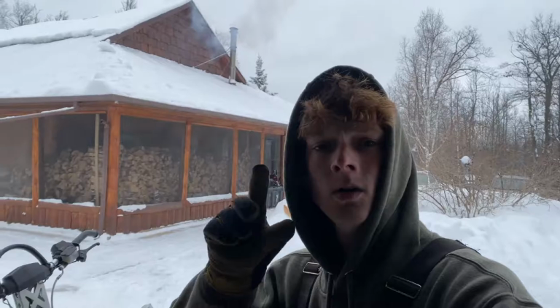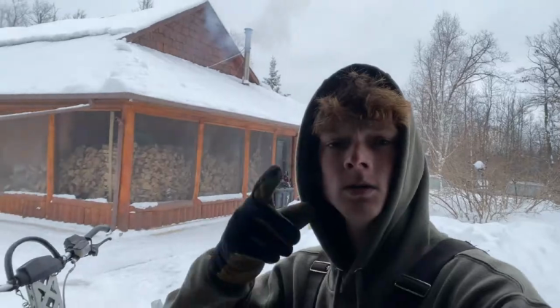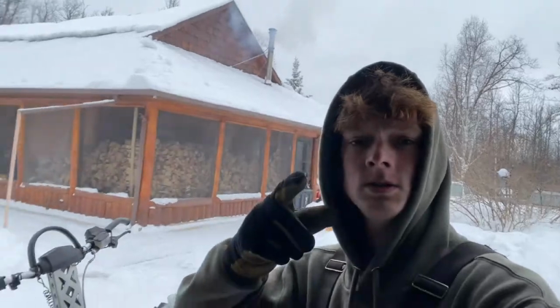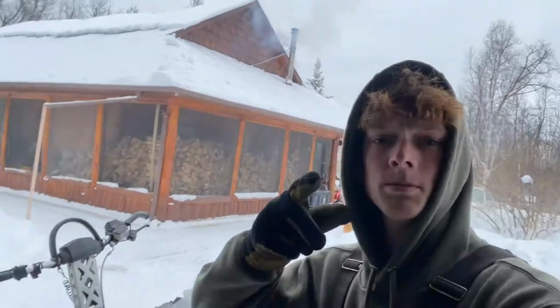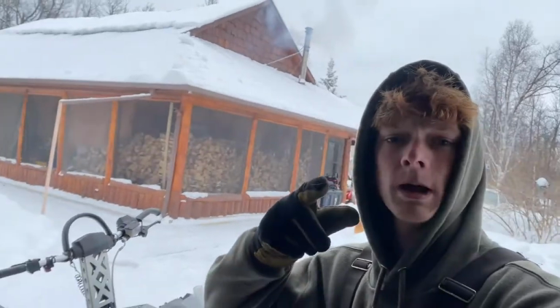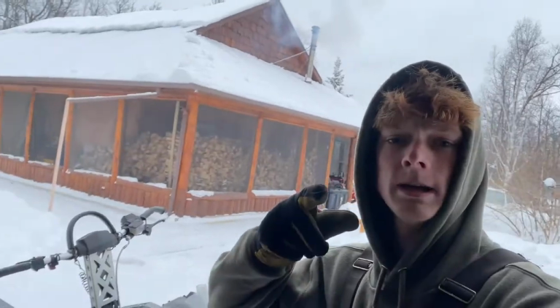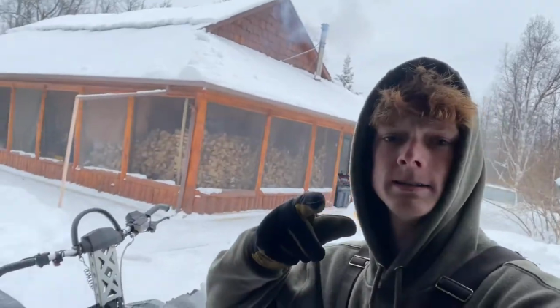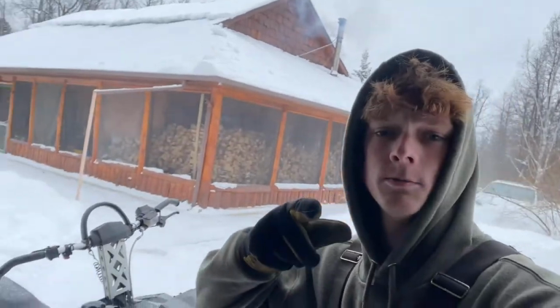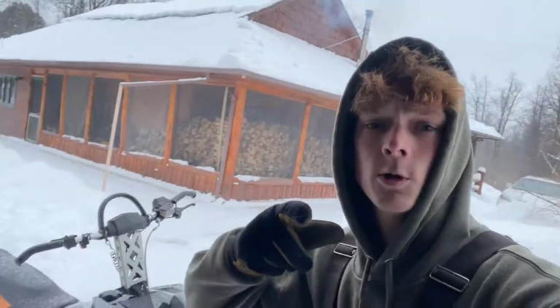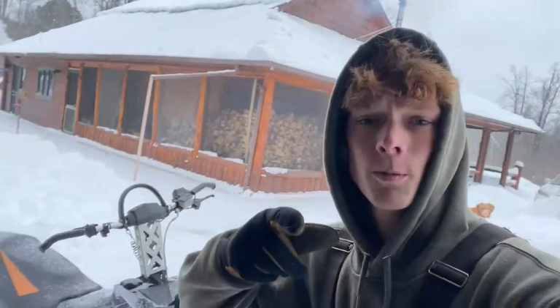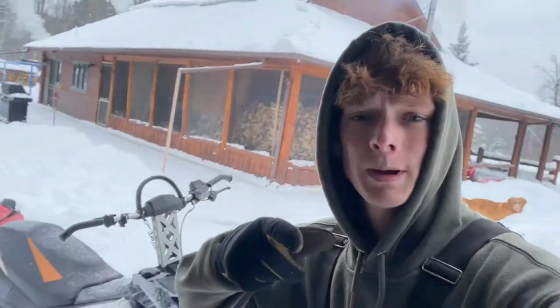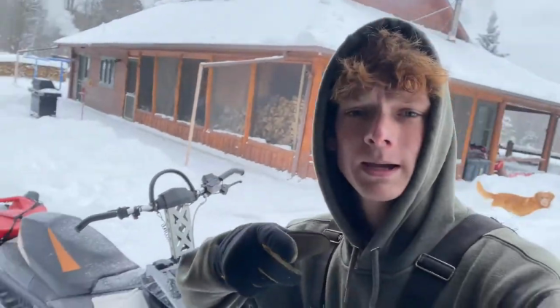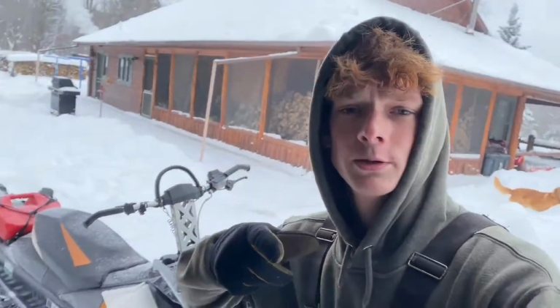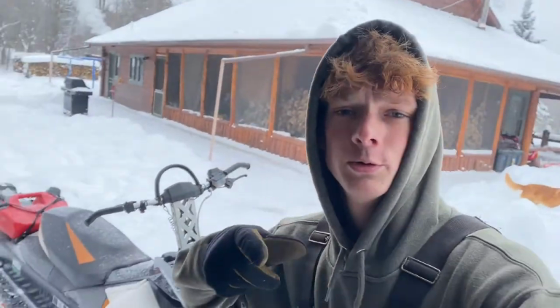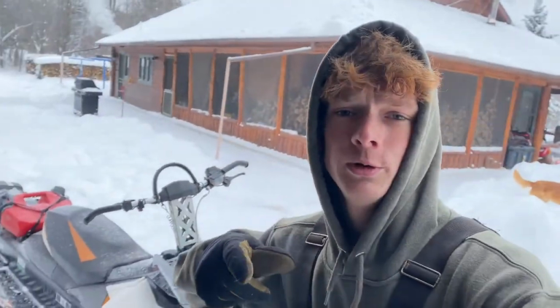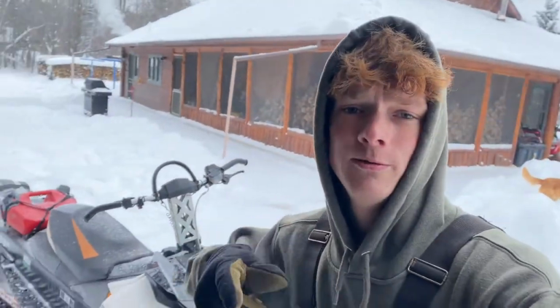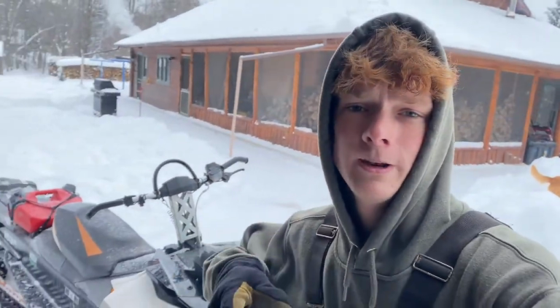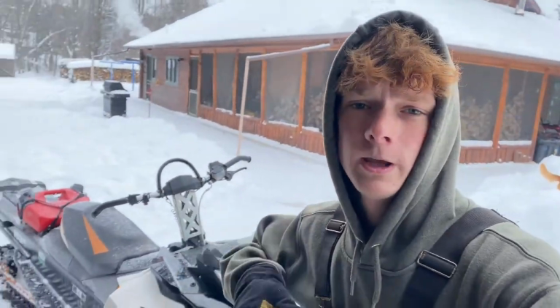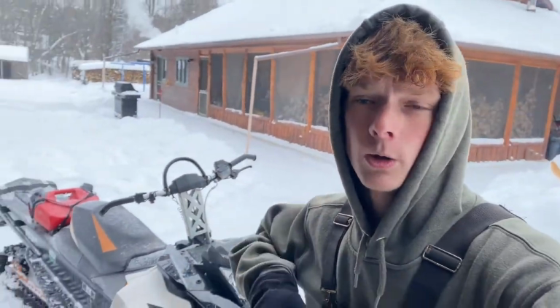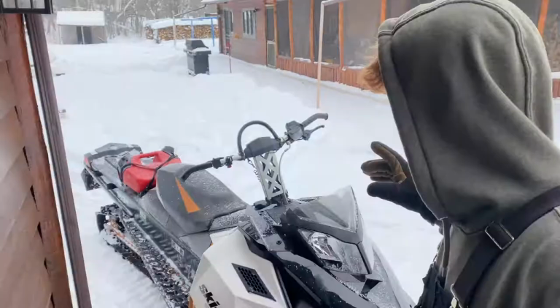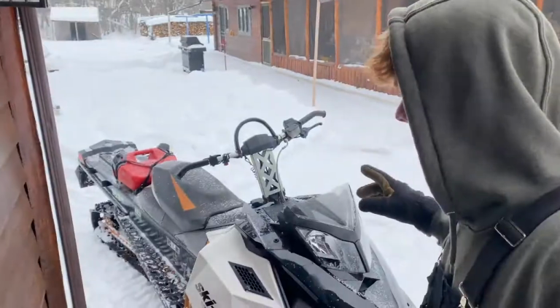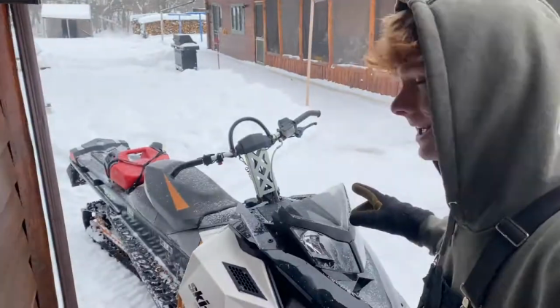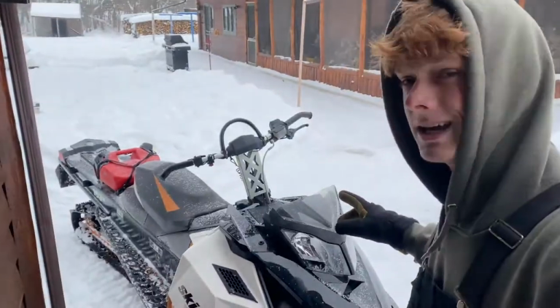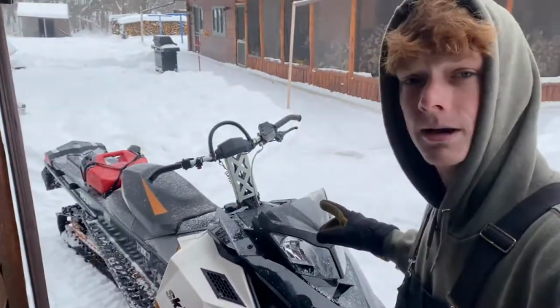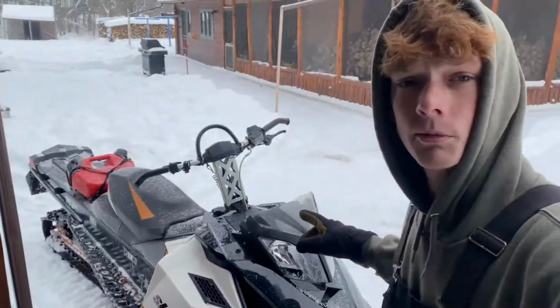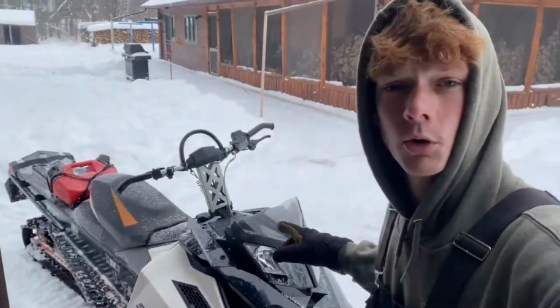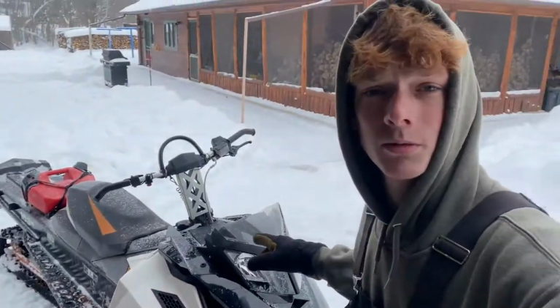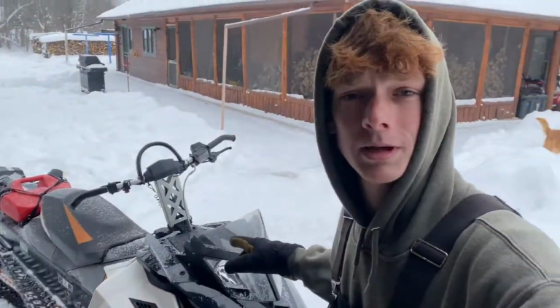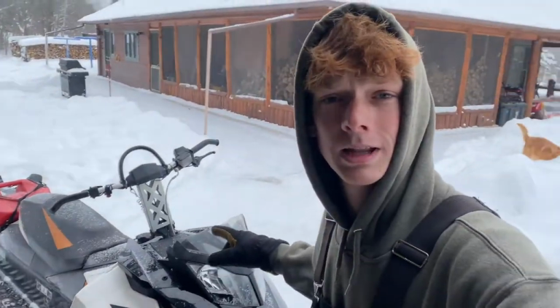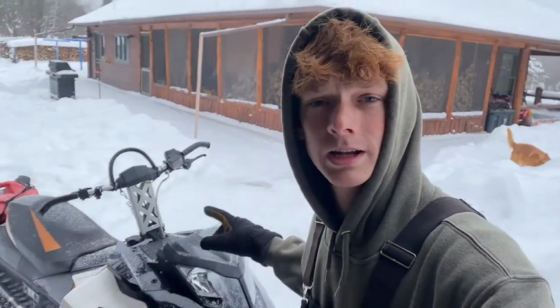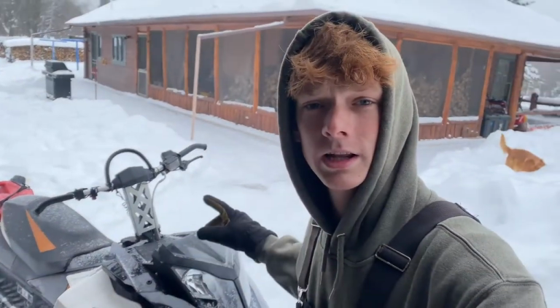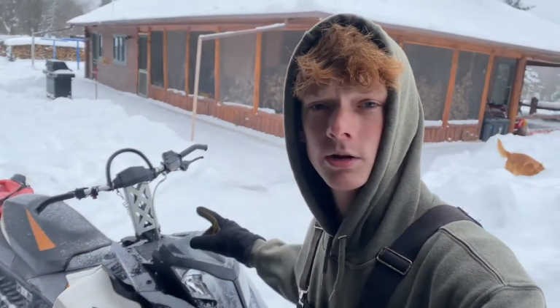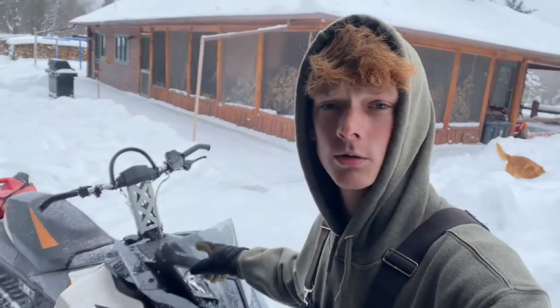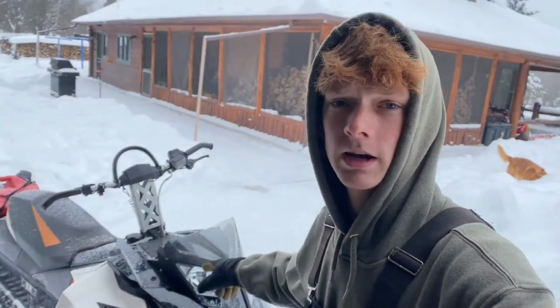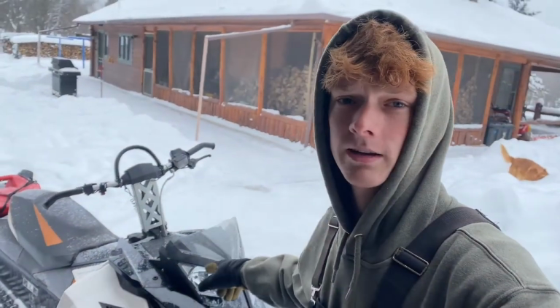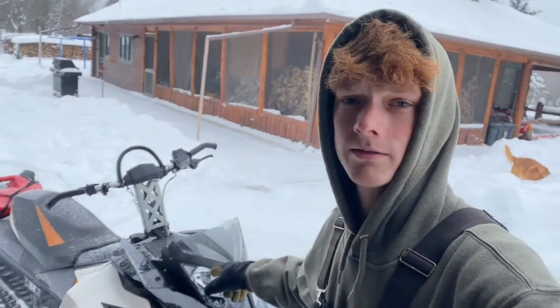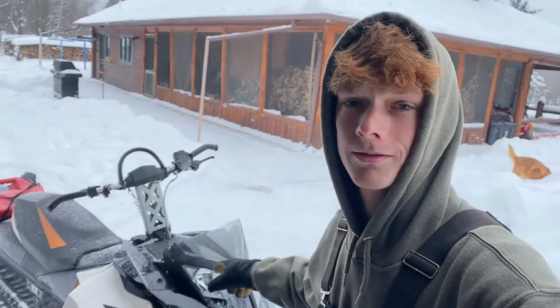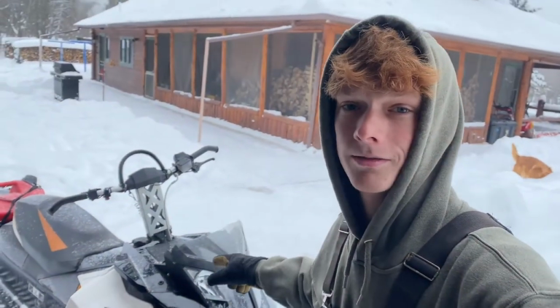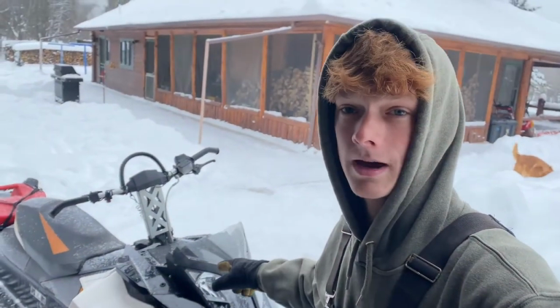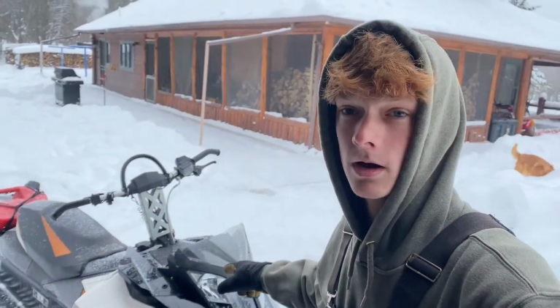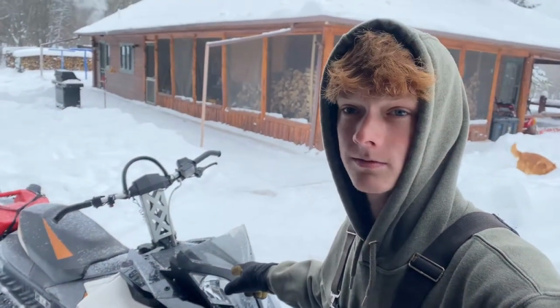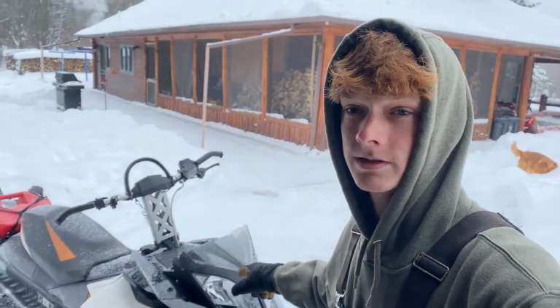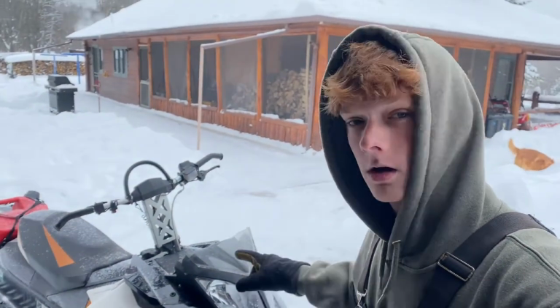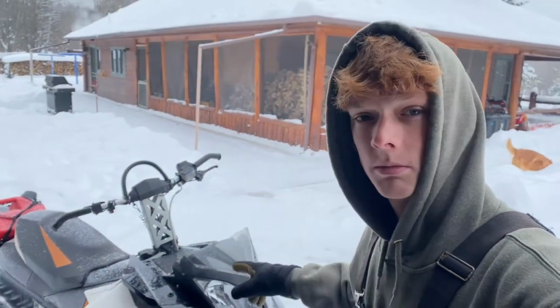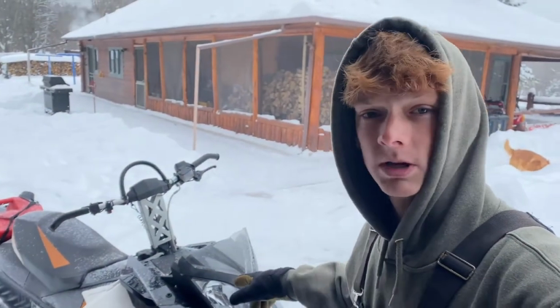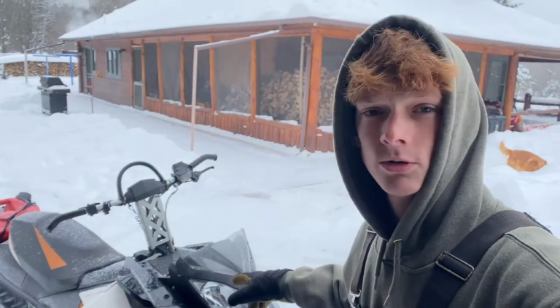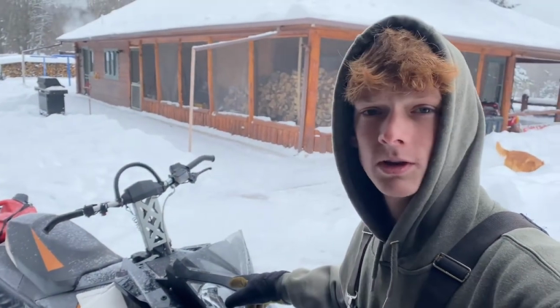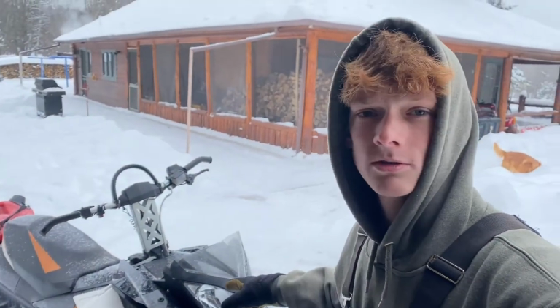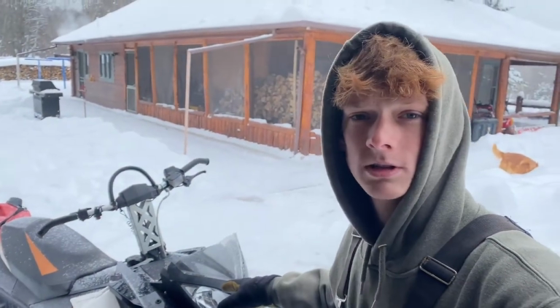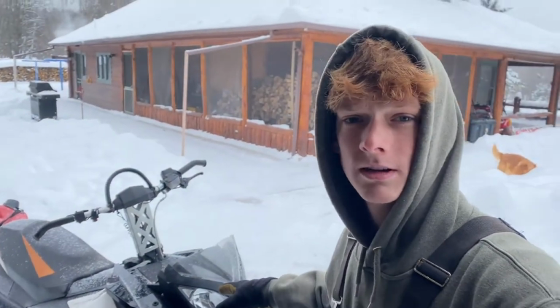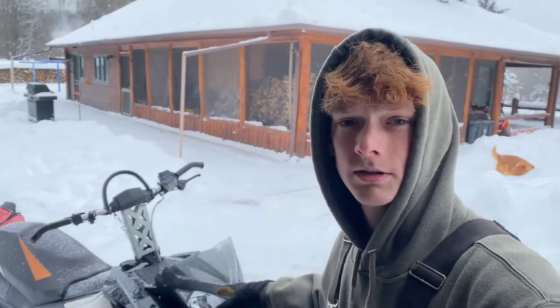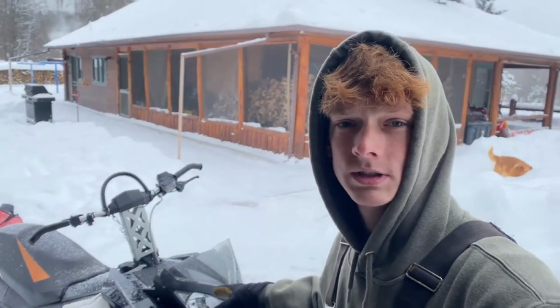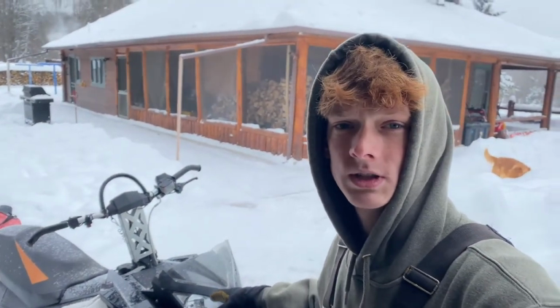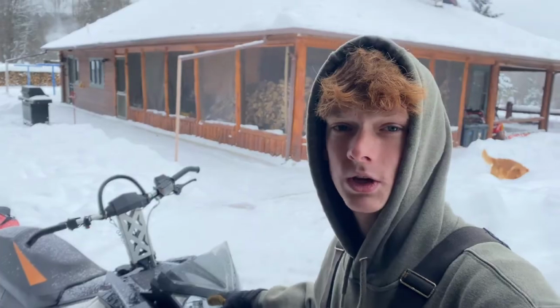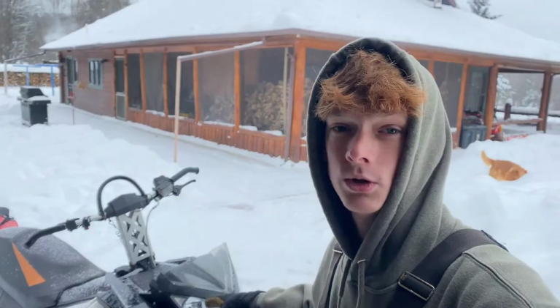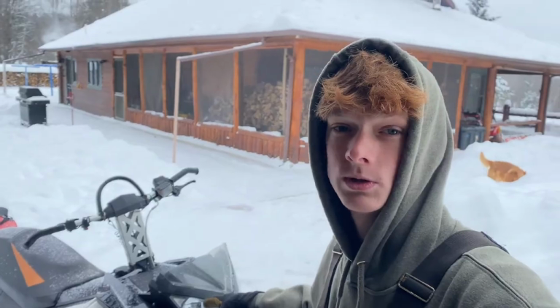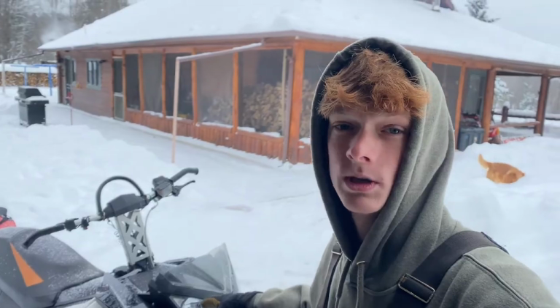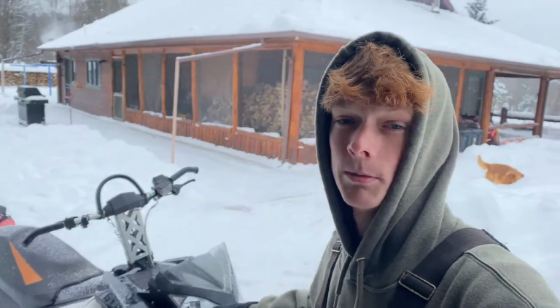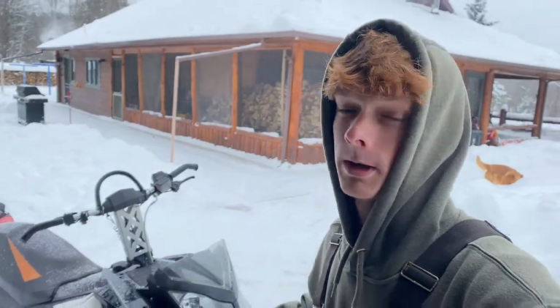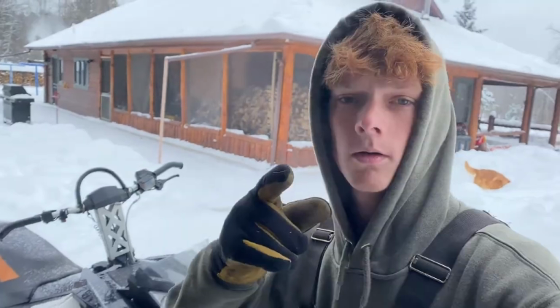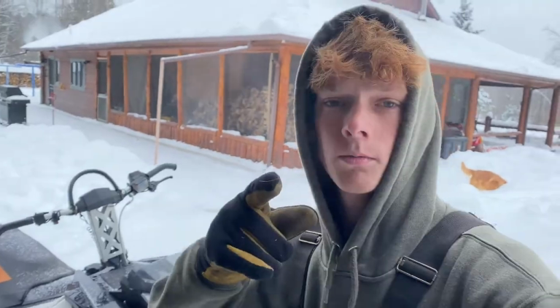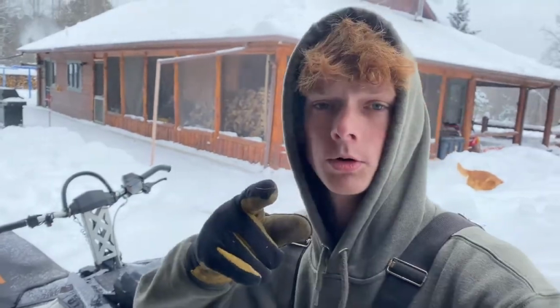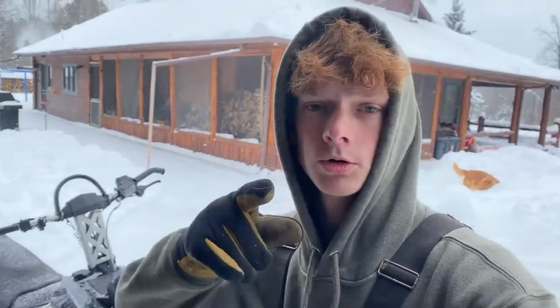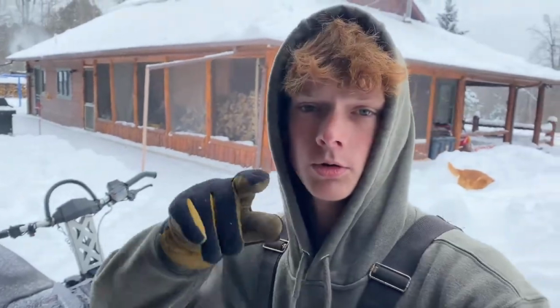What's up guys and welcome back to a new video. Today I'm going to be cleaning the Rave valves on my 2011 Ski-Doo Summit. Hope you enjoy.